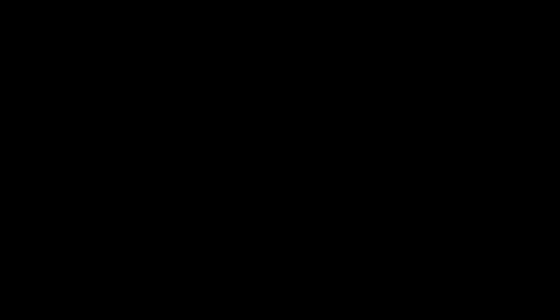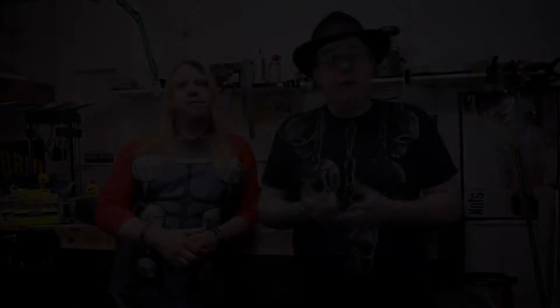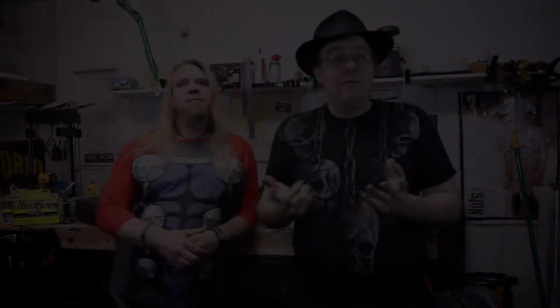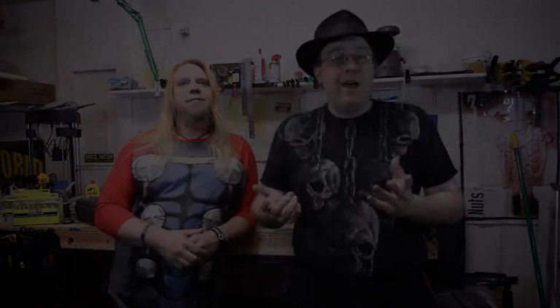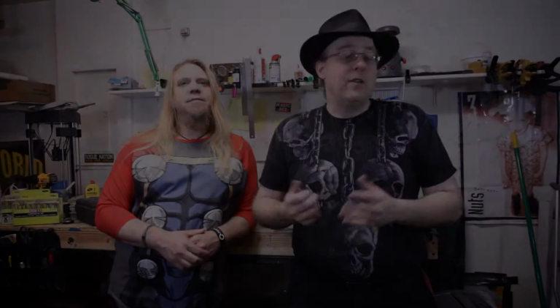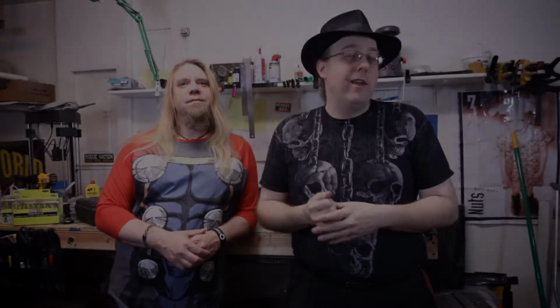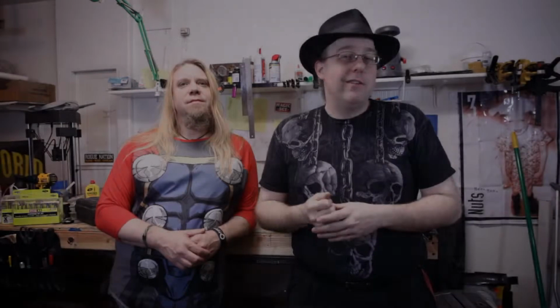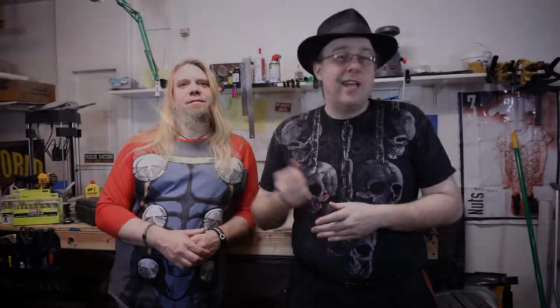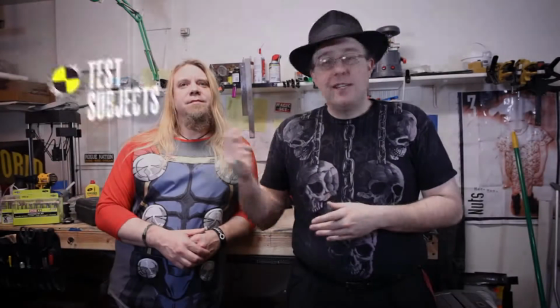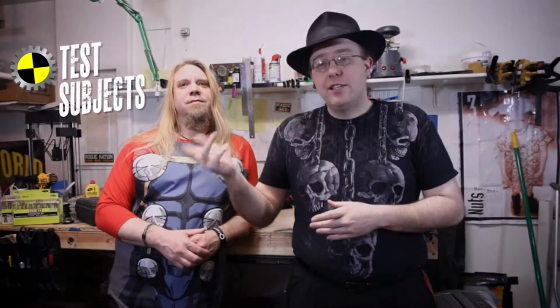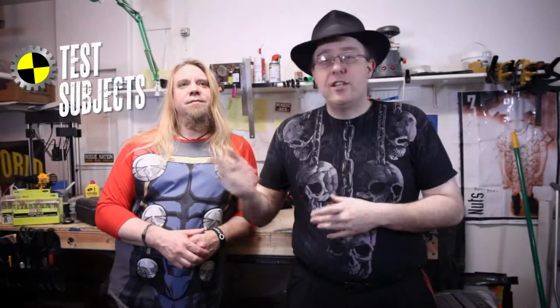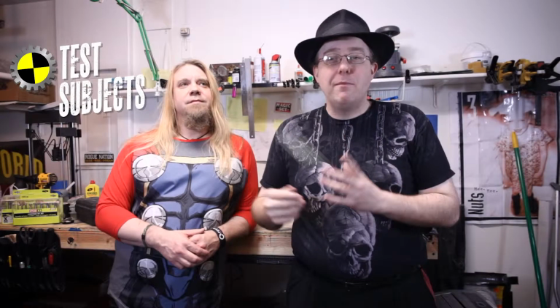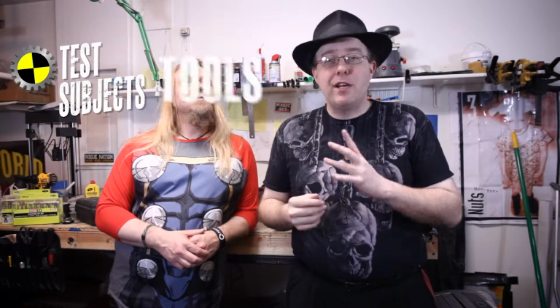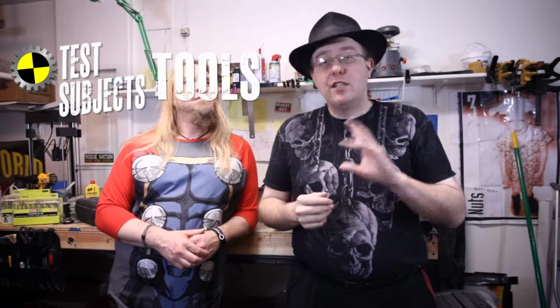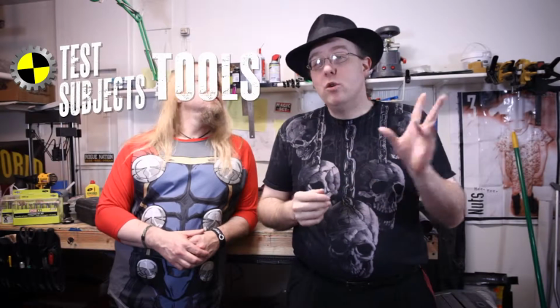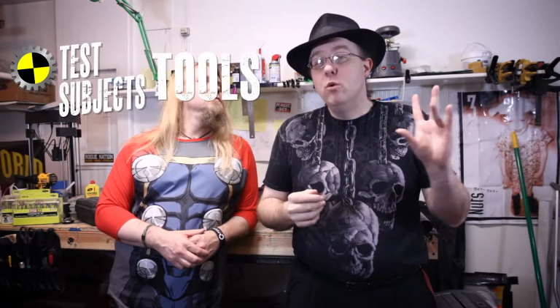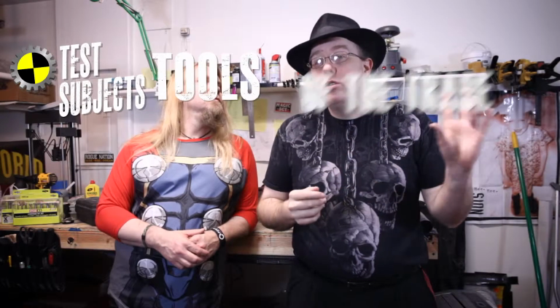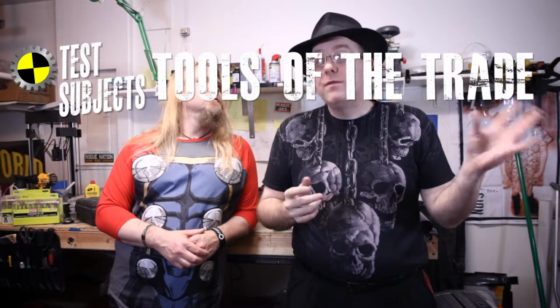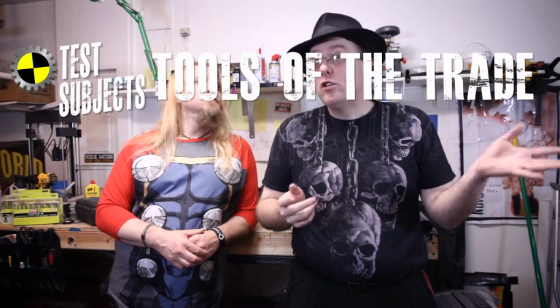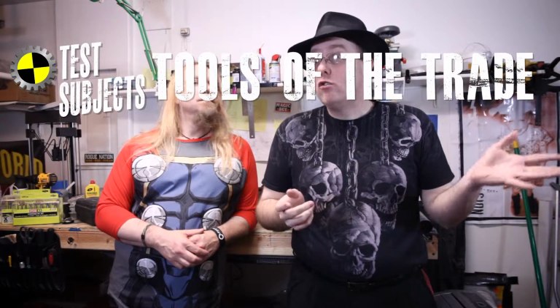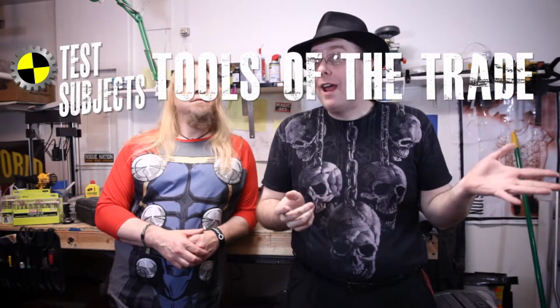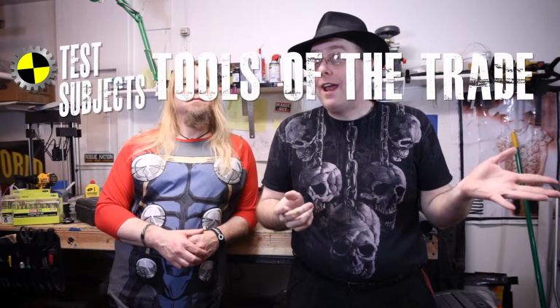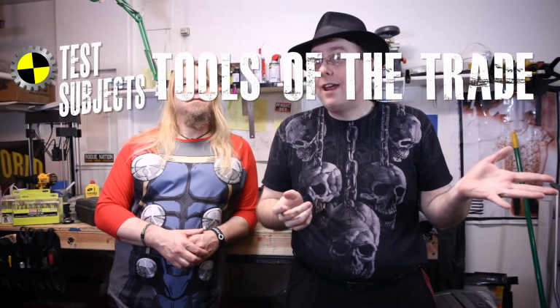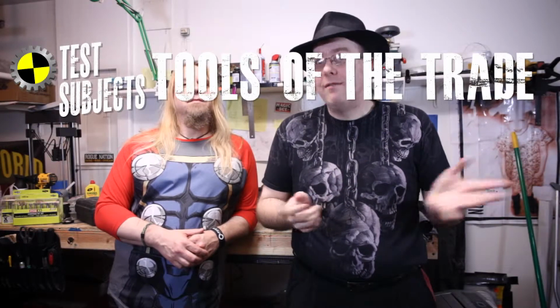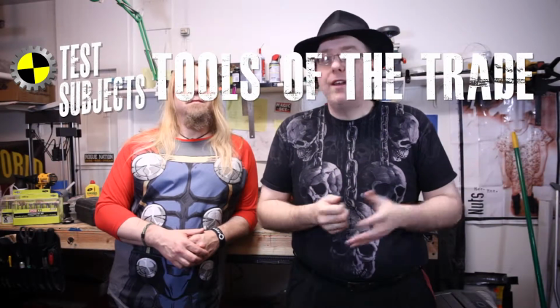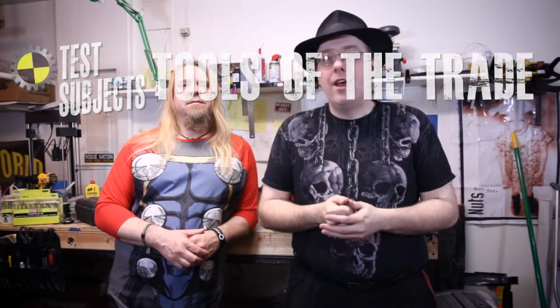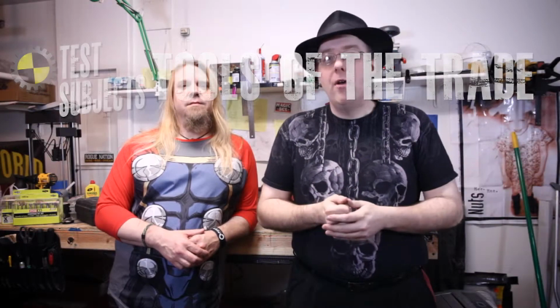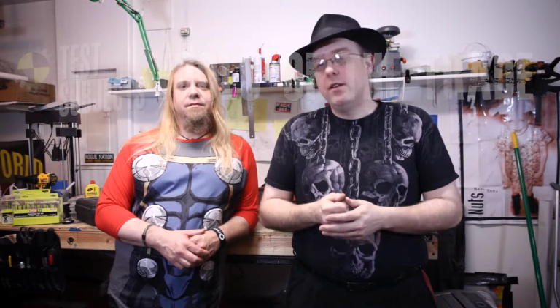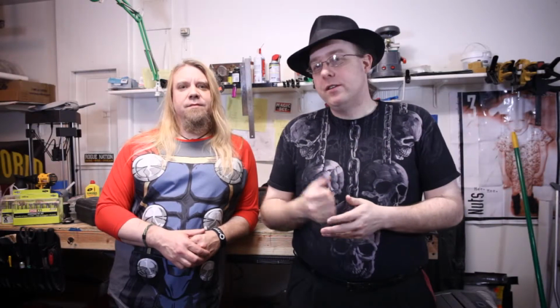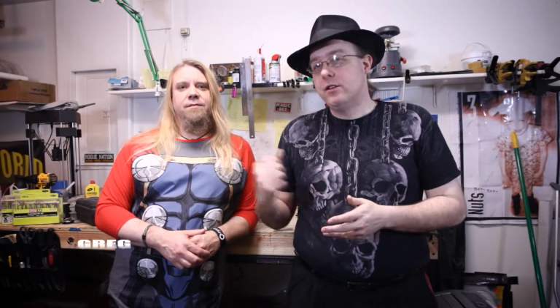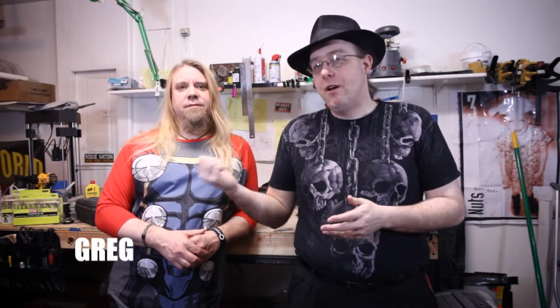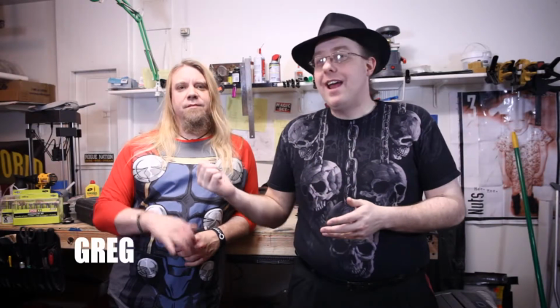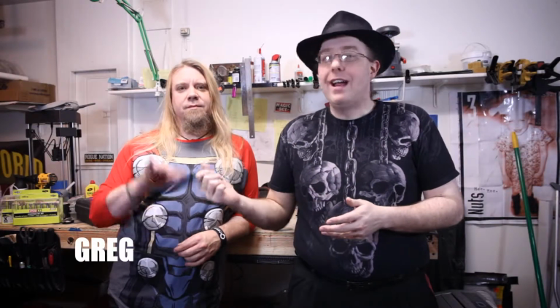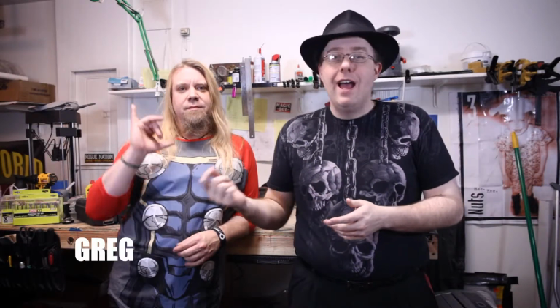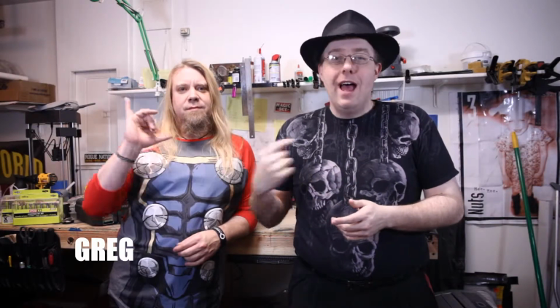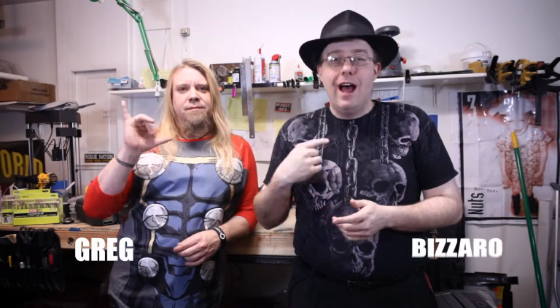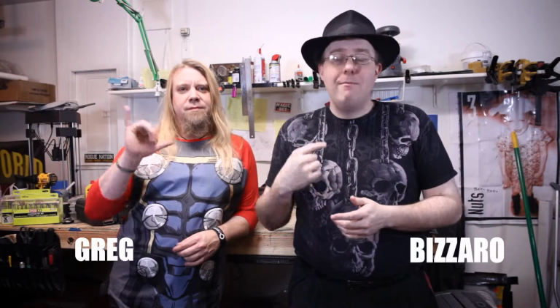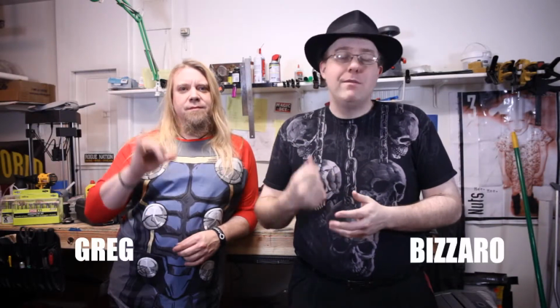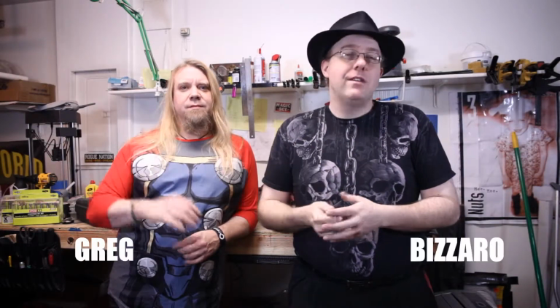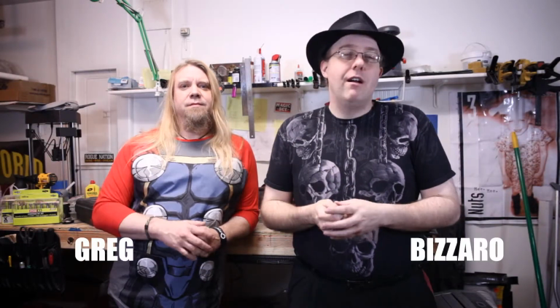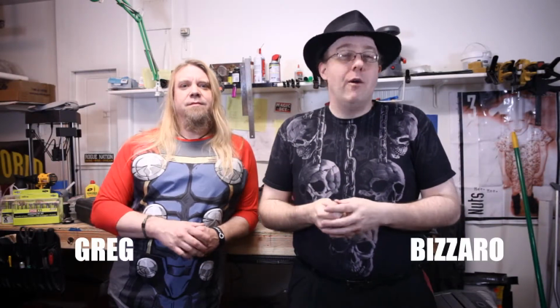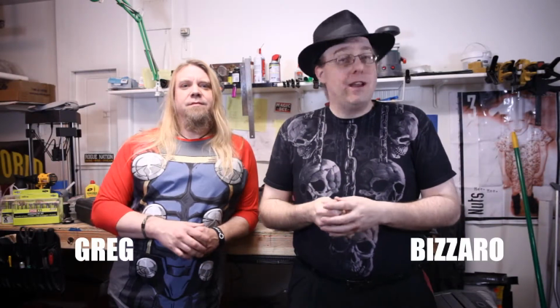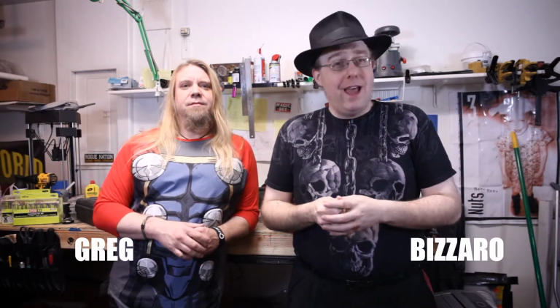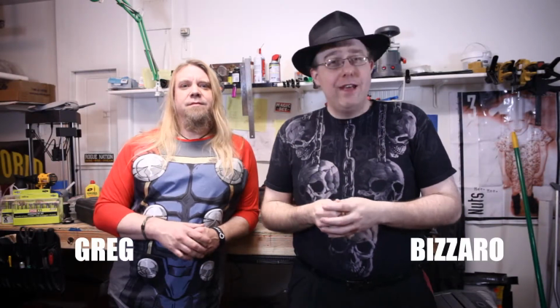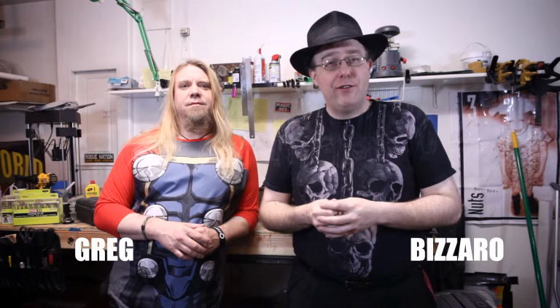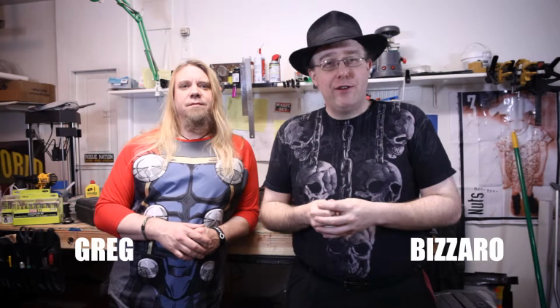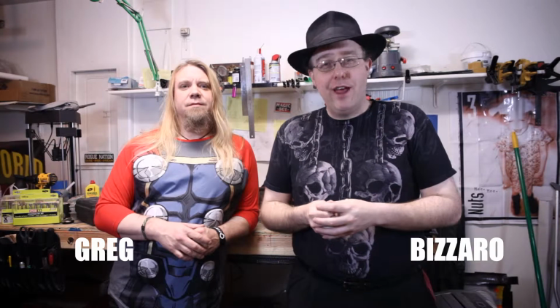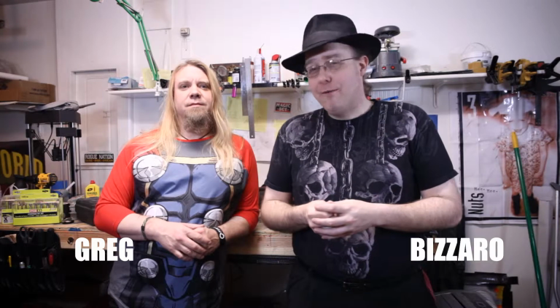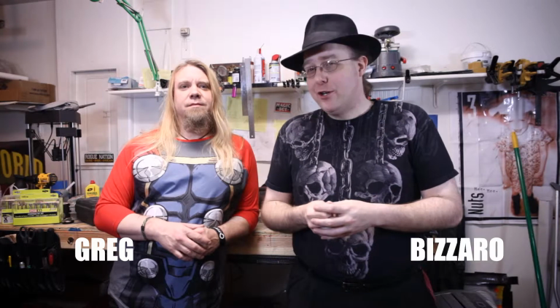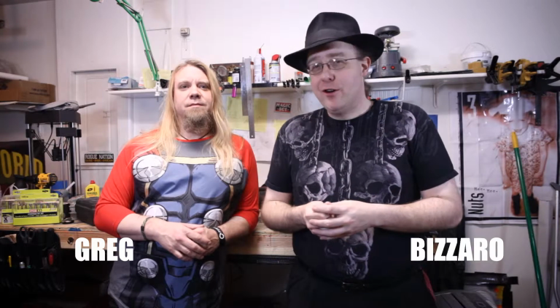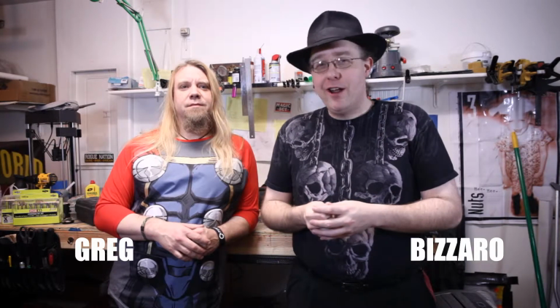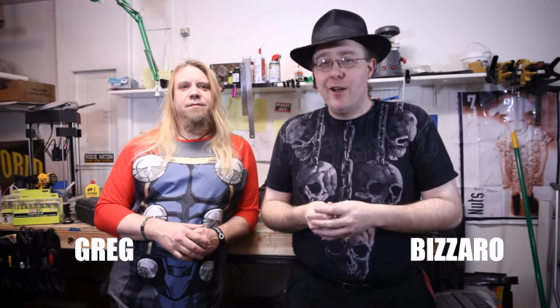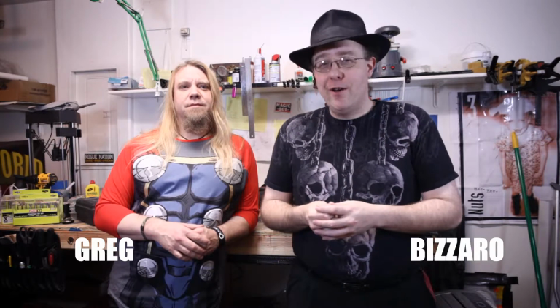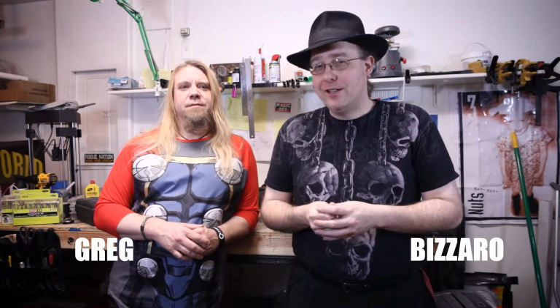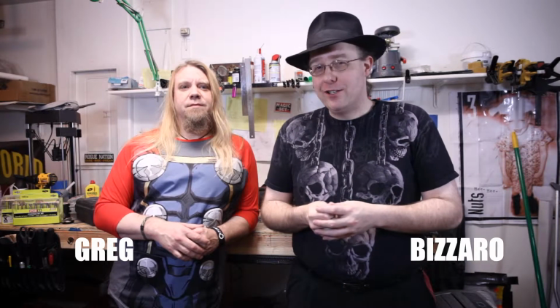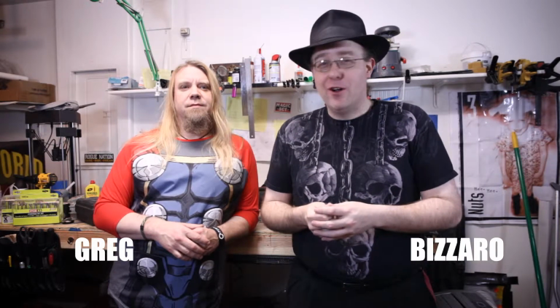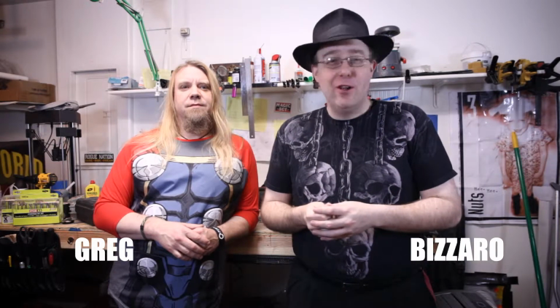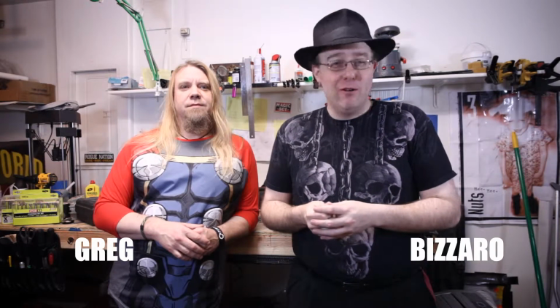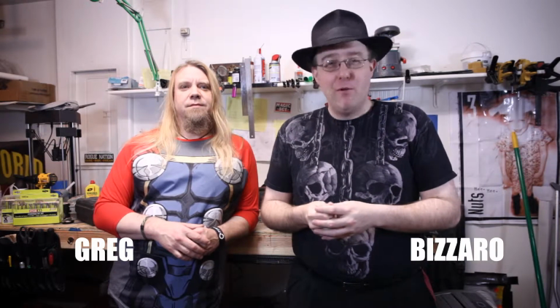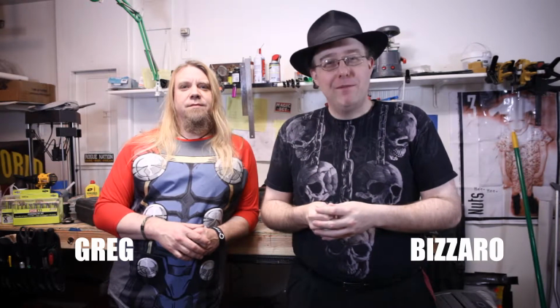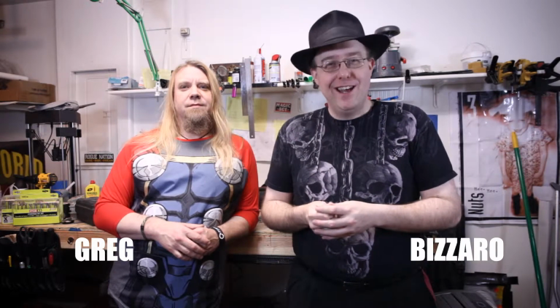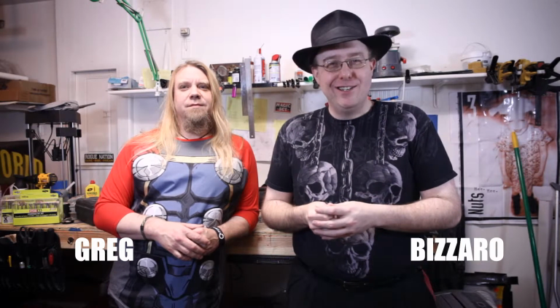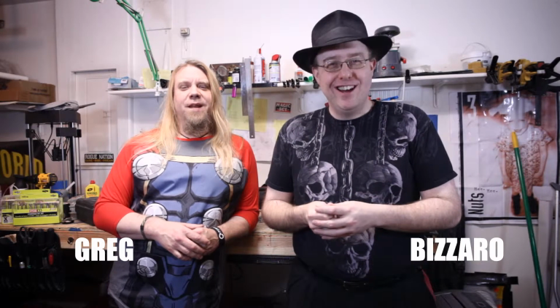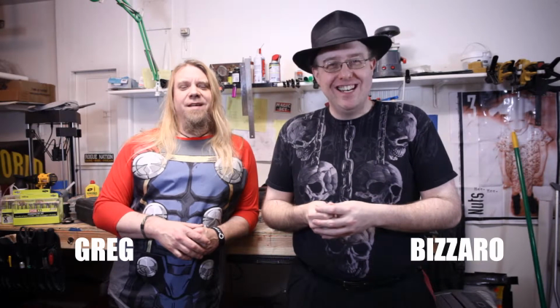Welcome back to another Test Subjects Tools of the Trade video. This is Greg, I'm Bizarro, and yes, every shirt I own has a skull or a ribcage on it.